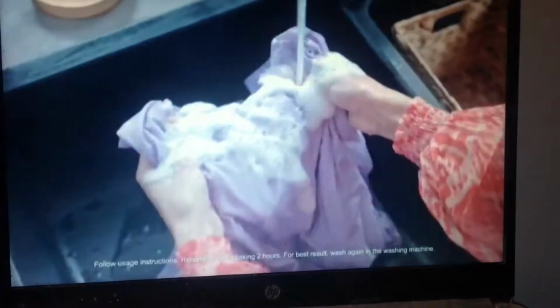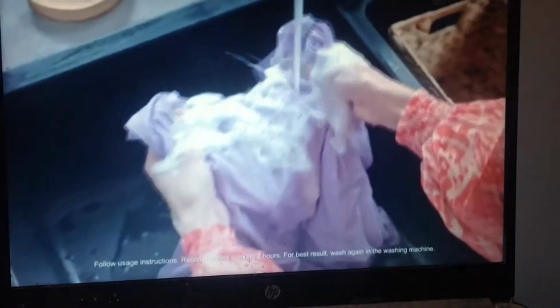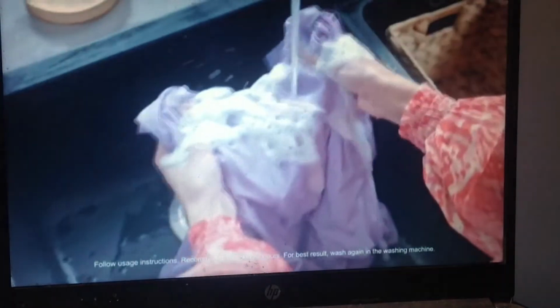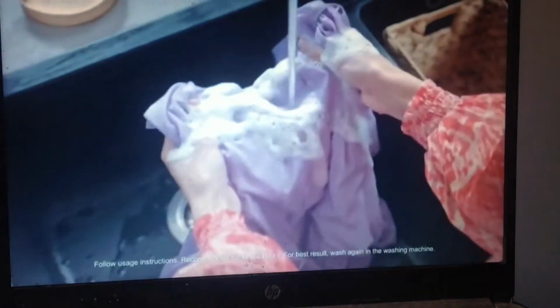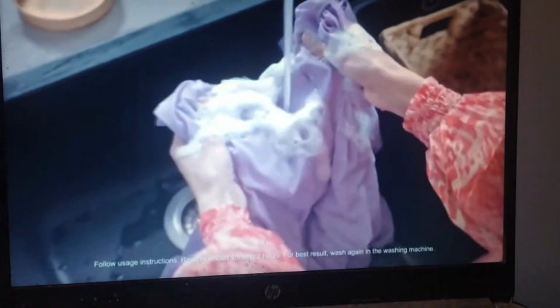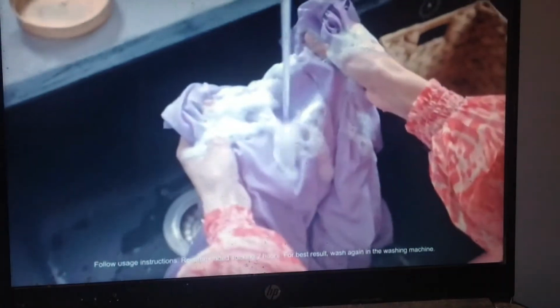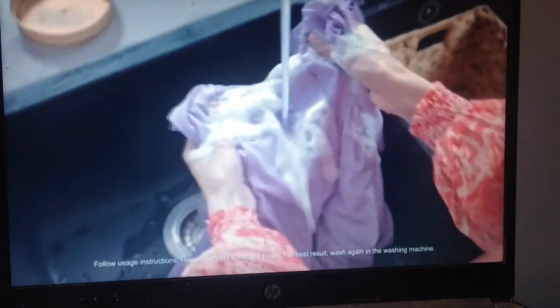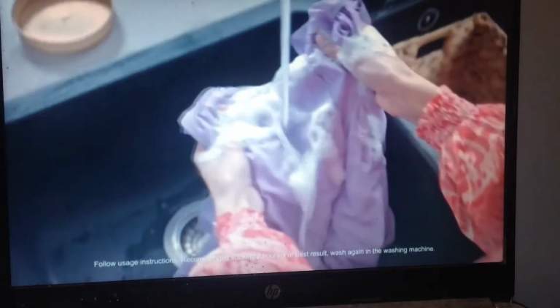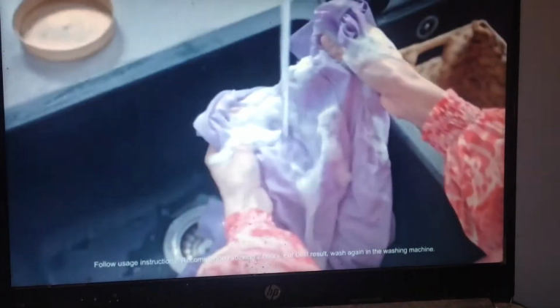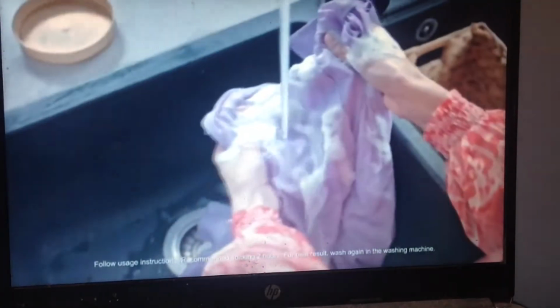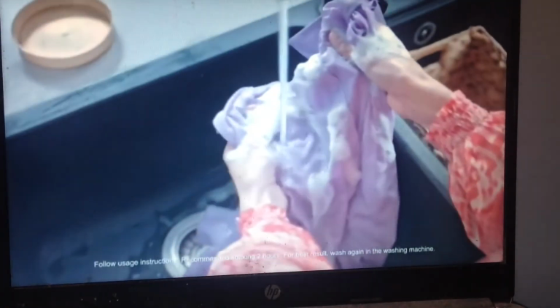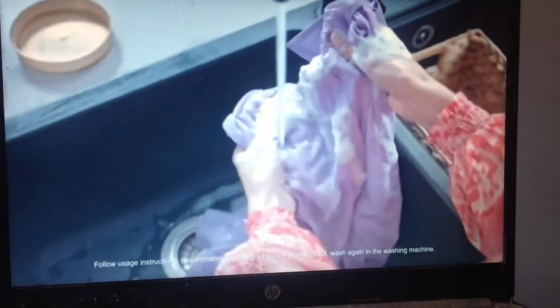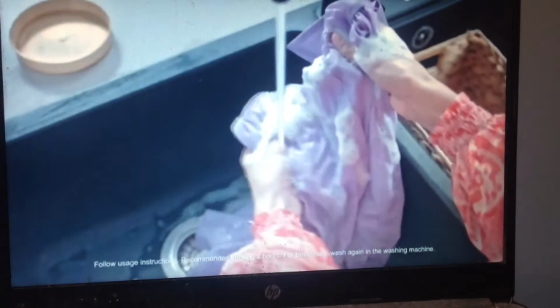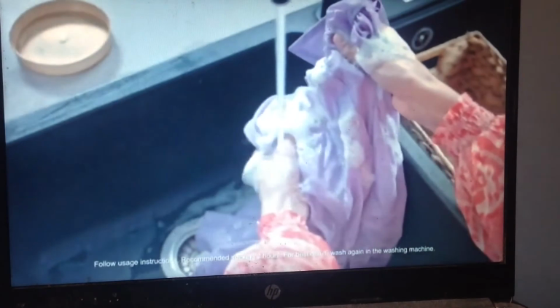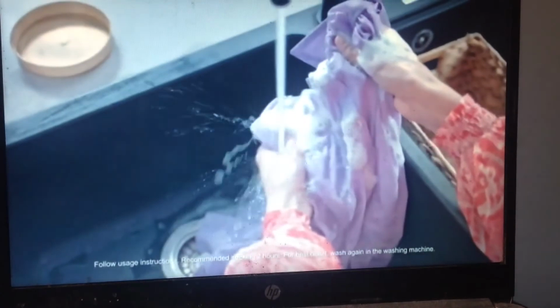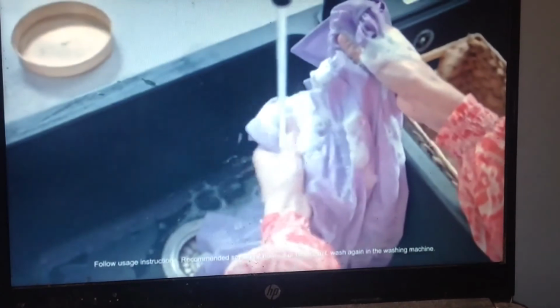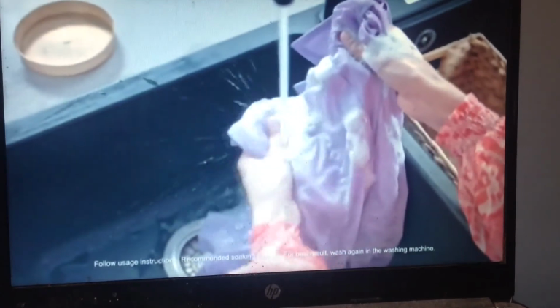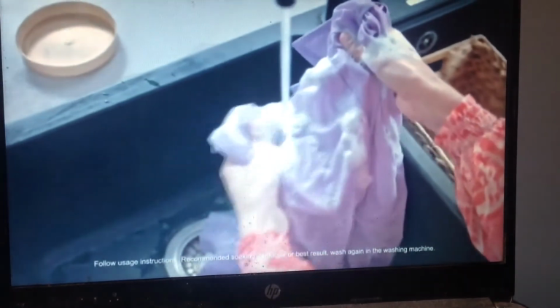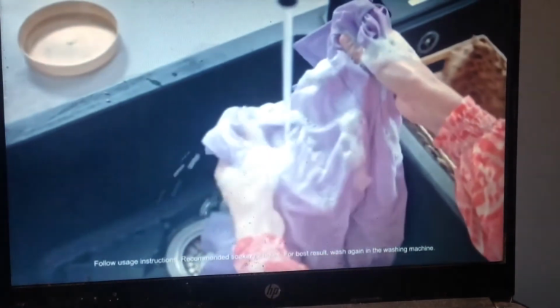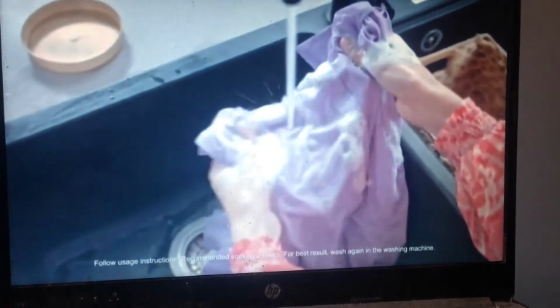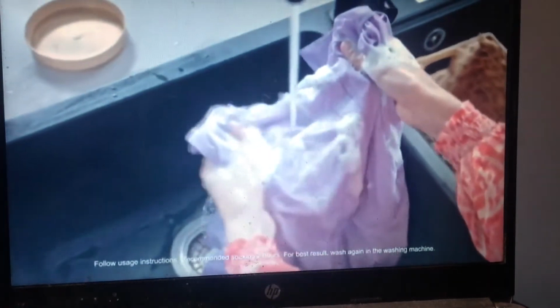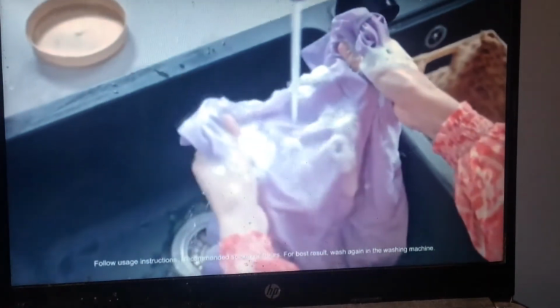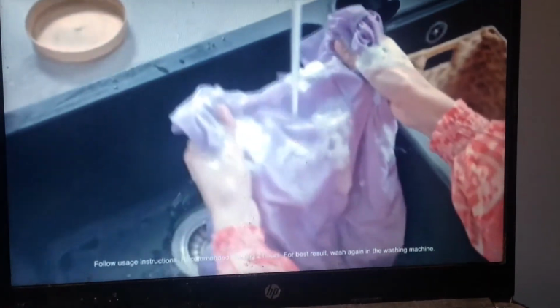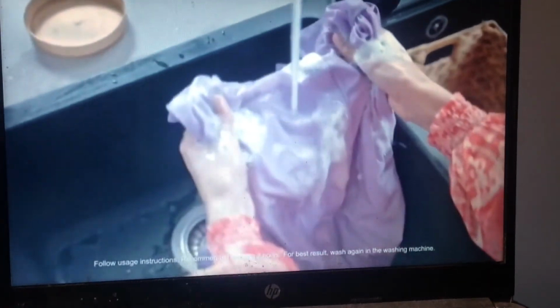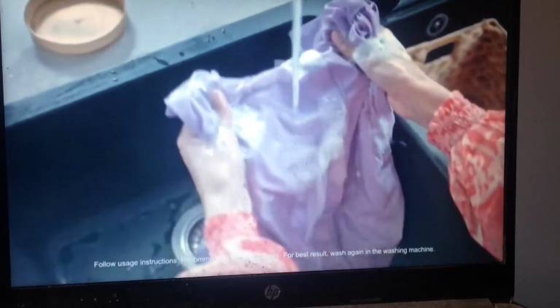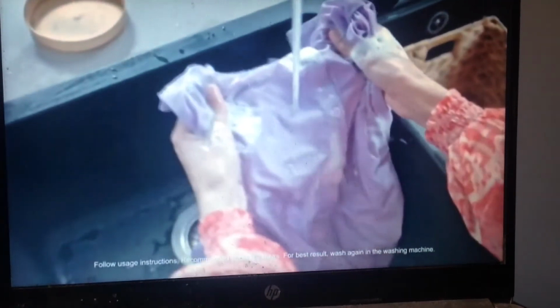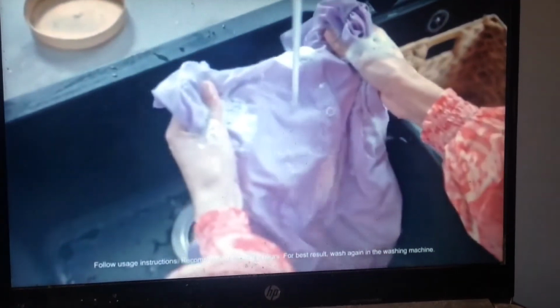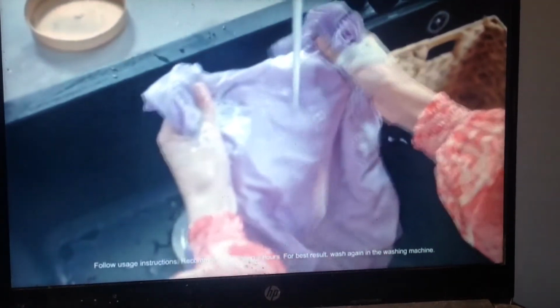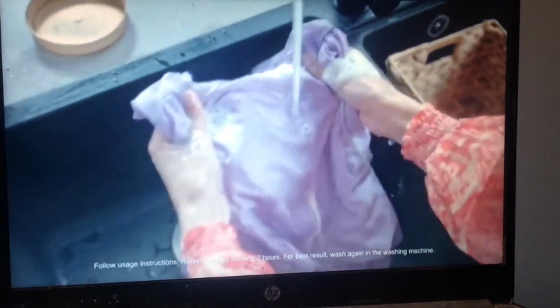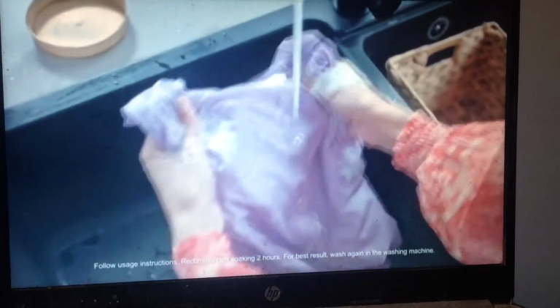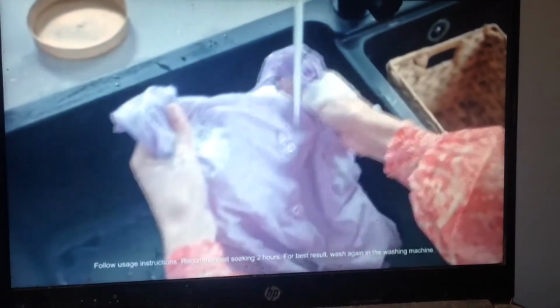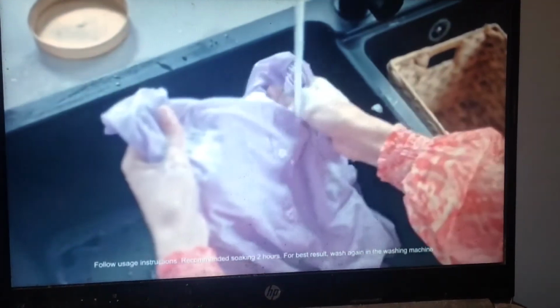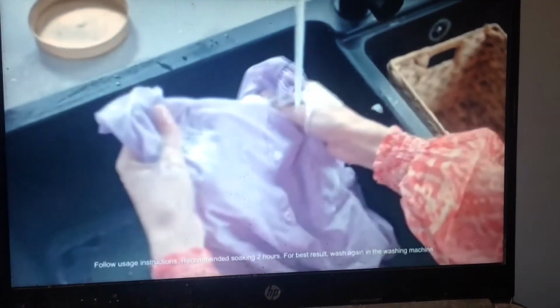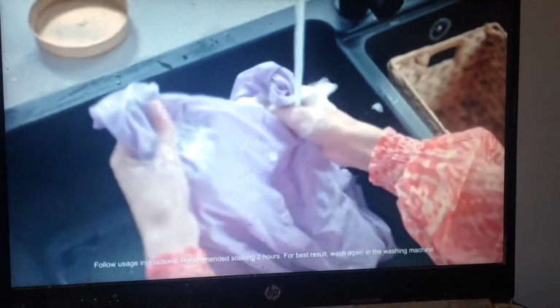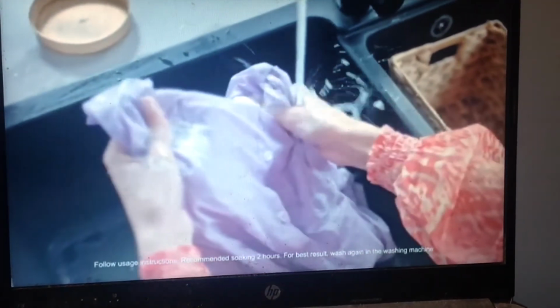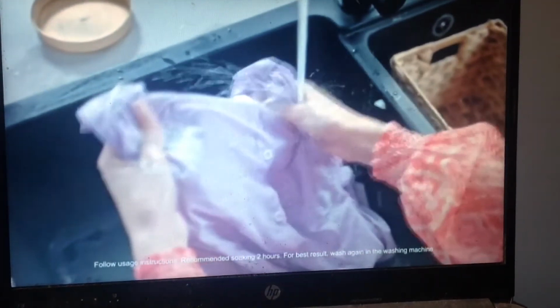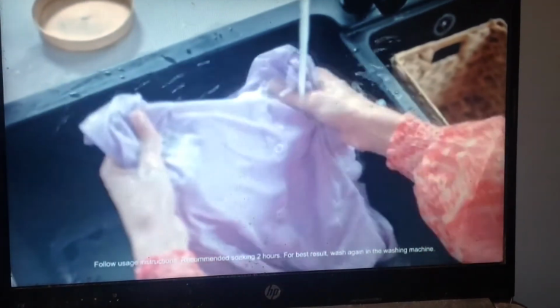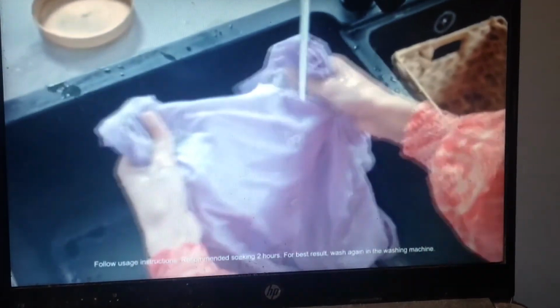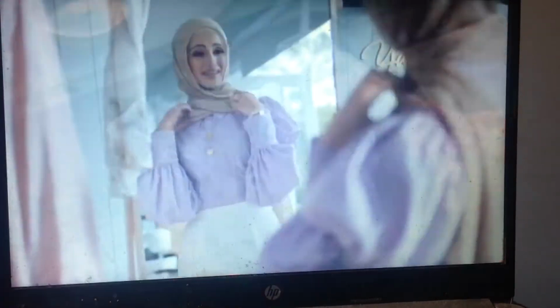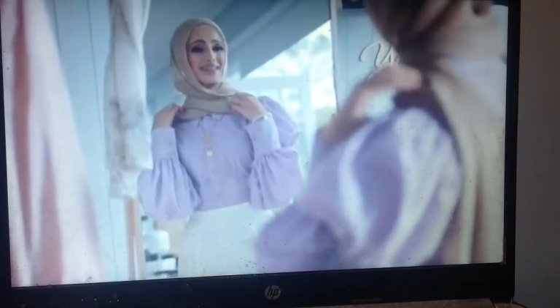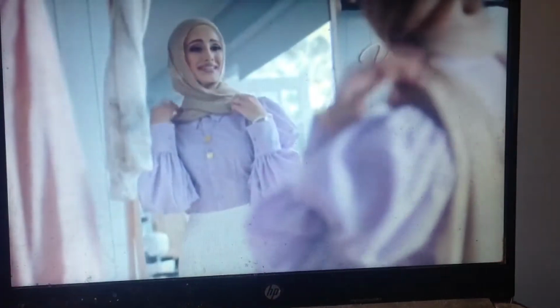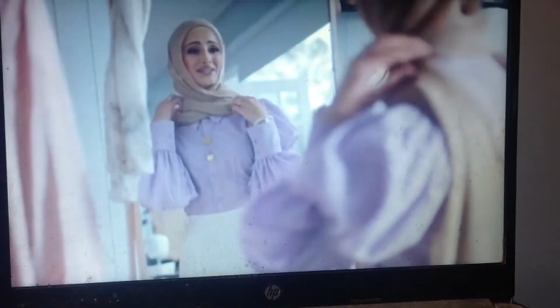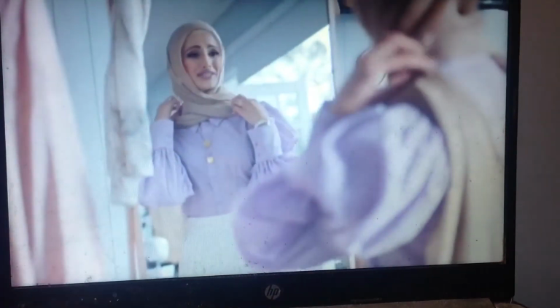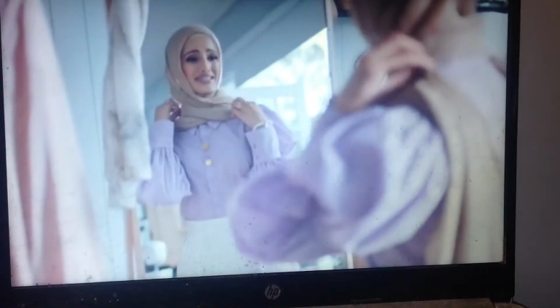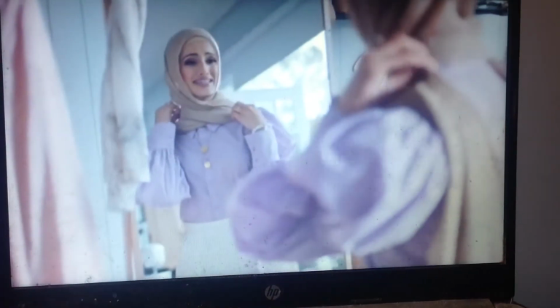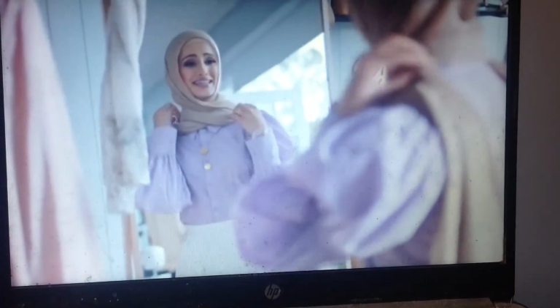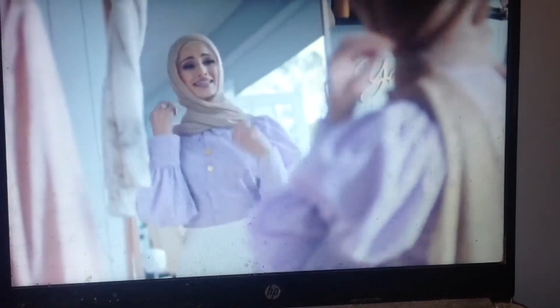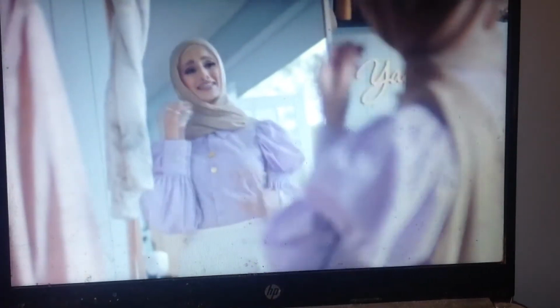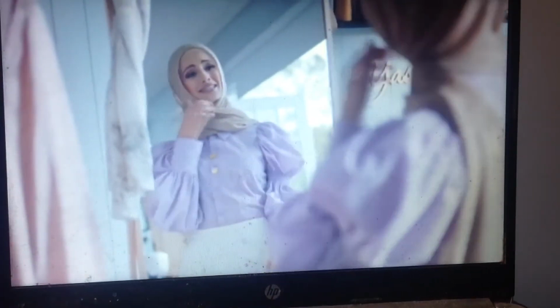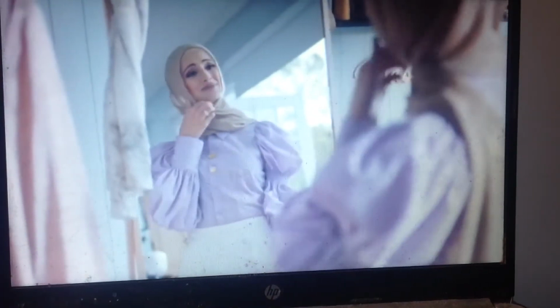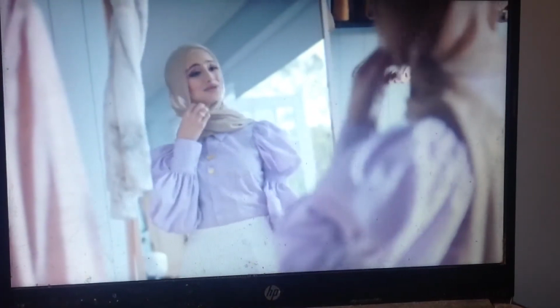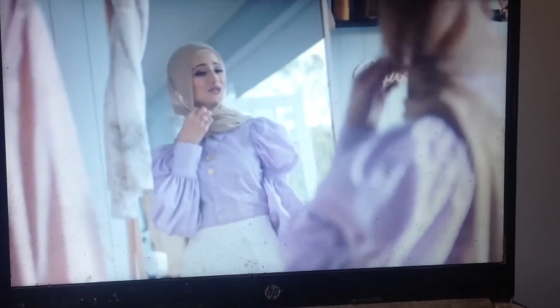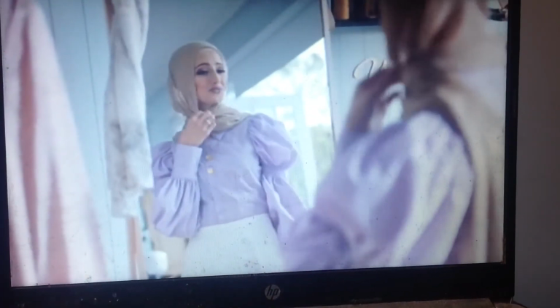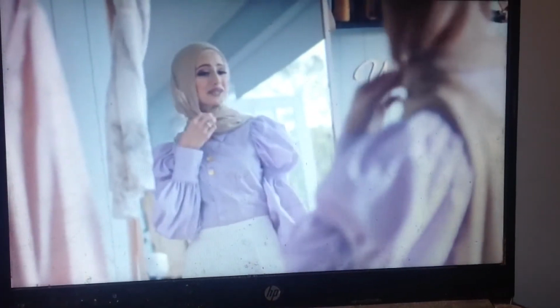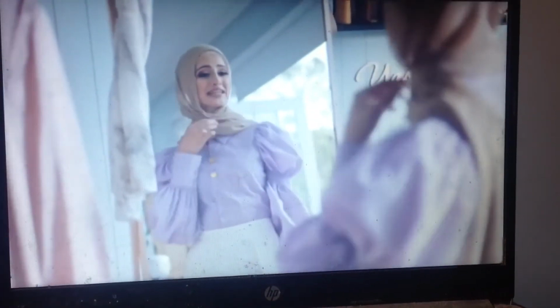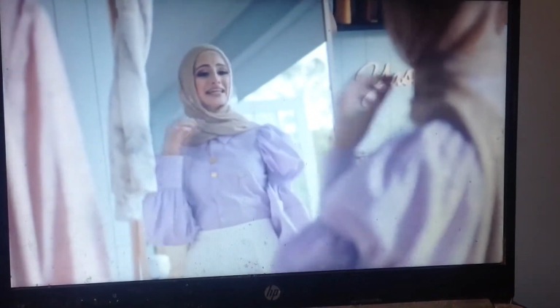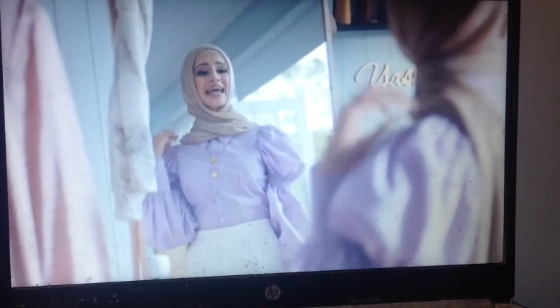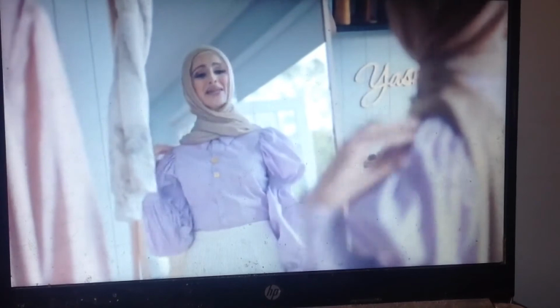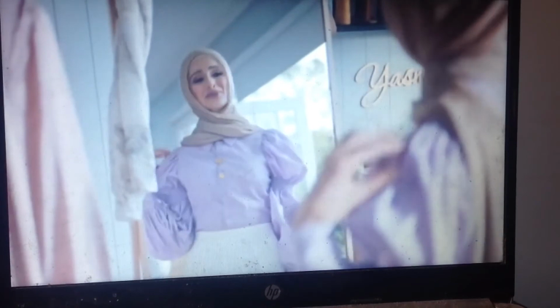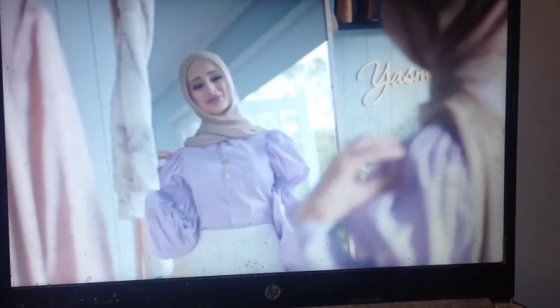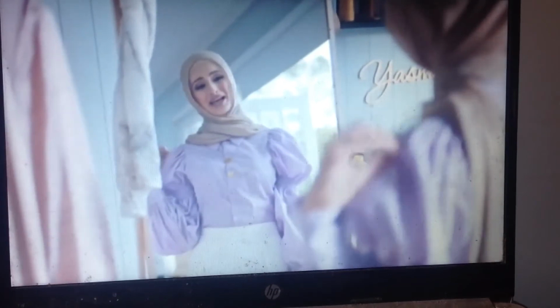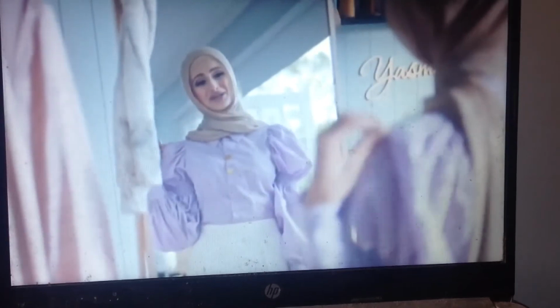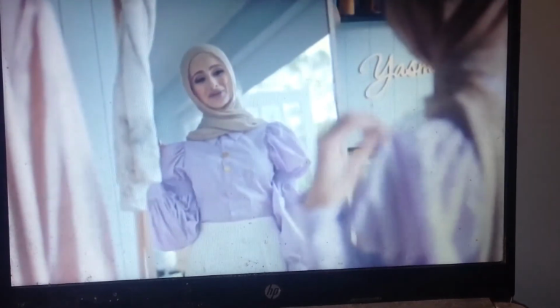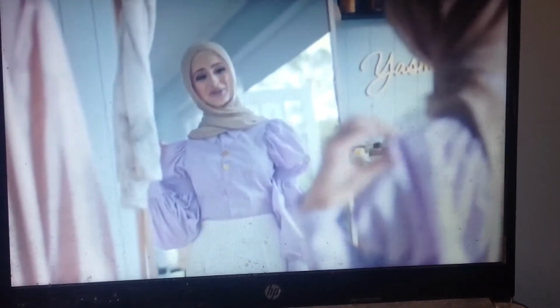It looks like it's actually removing the stain and the colour is fantastic. Seriously, this smells super clean and looks like new.